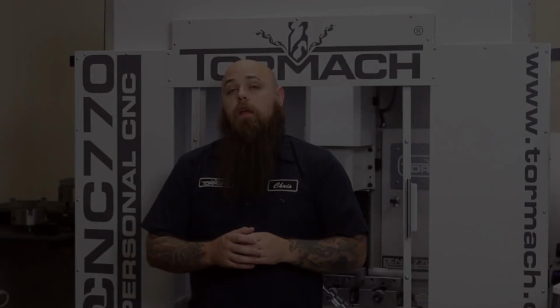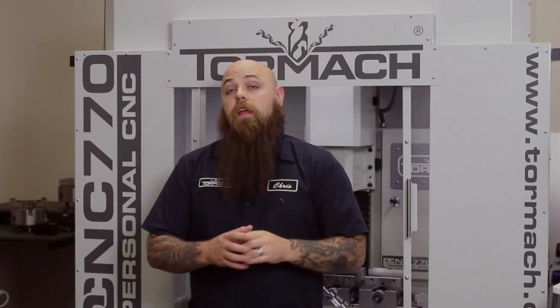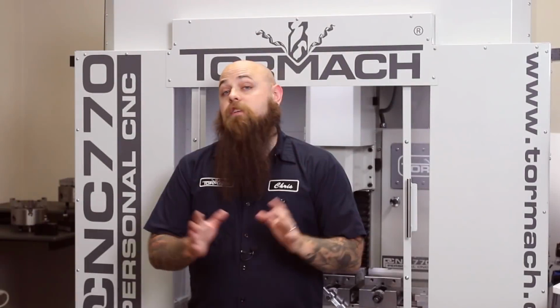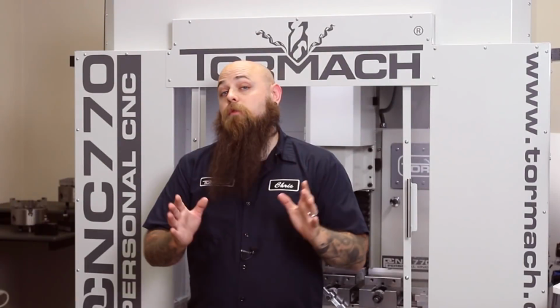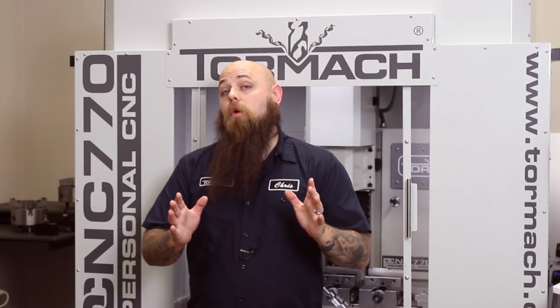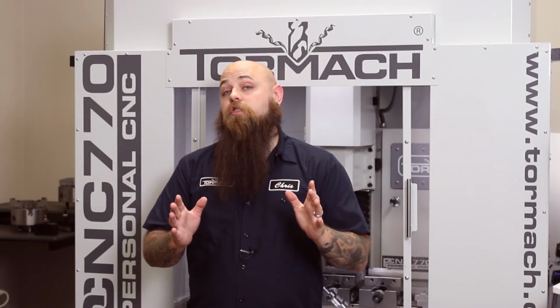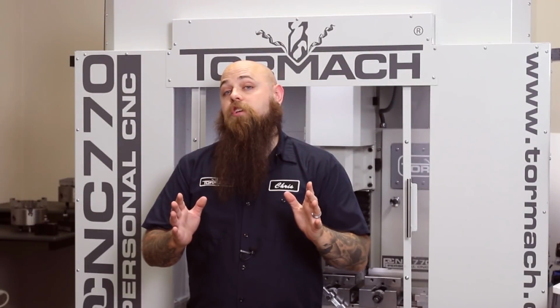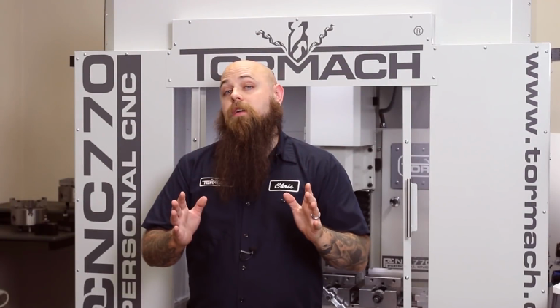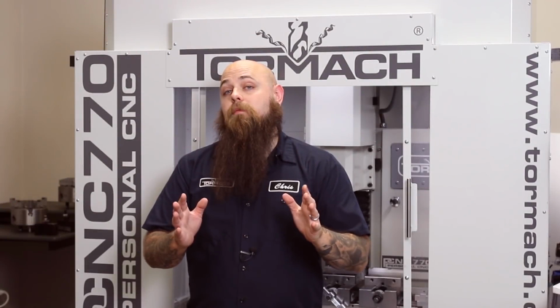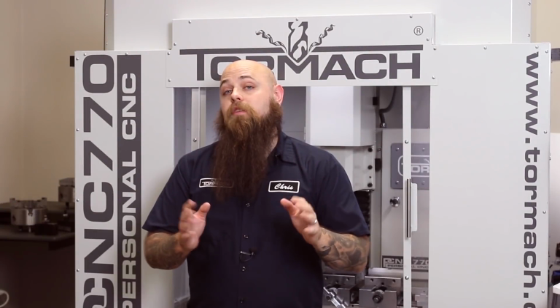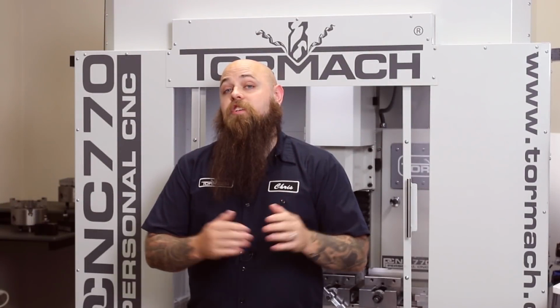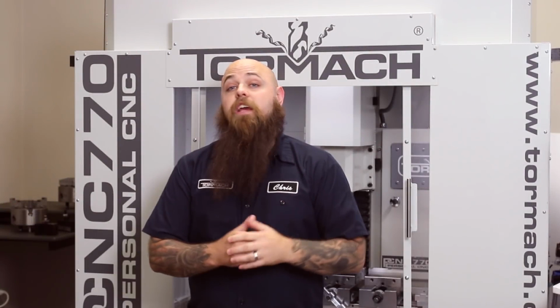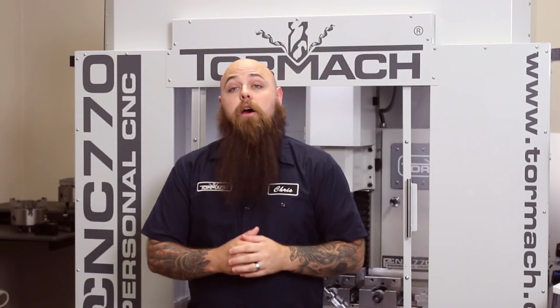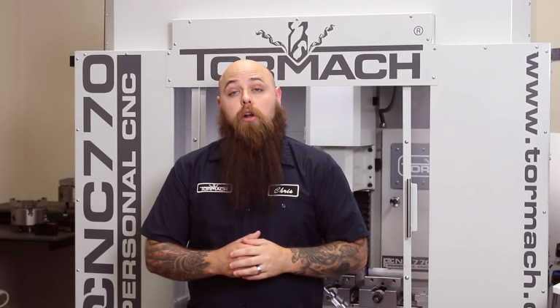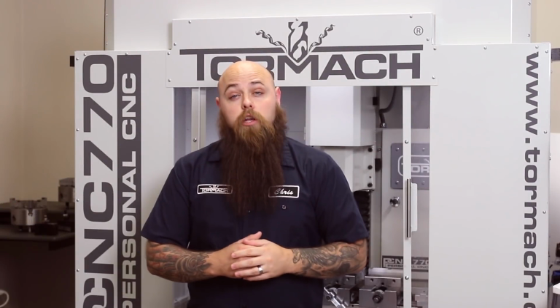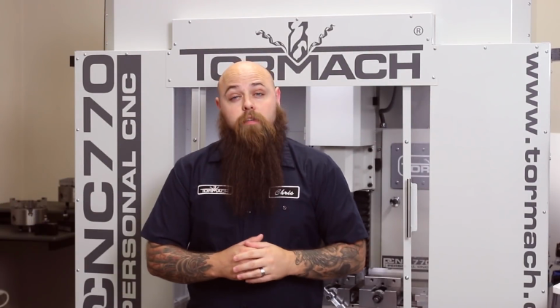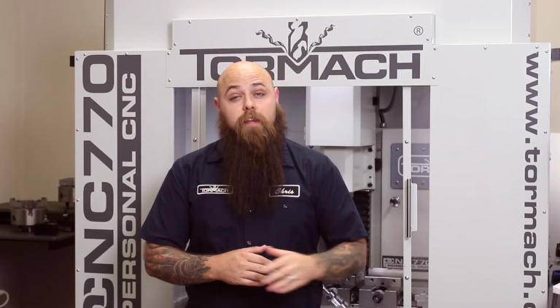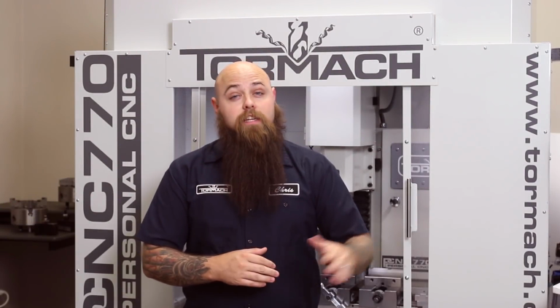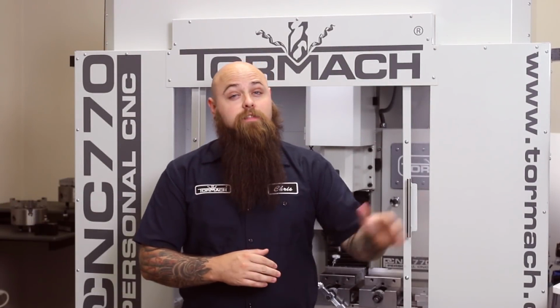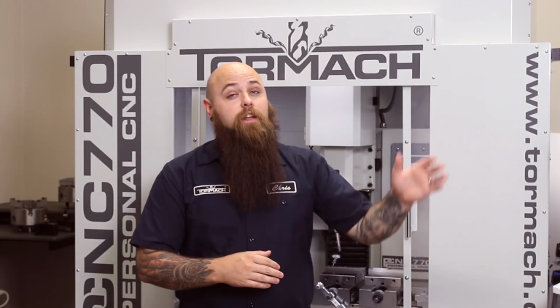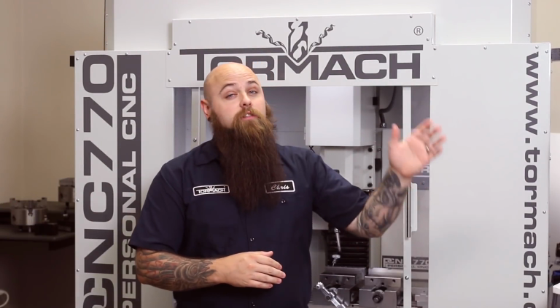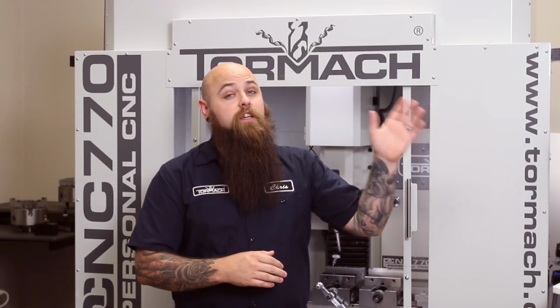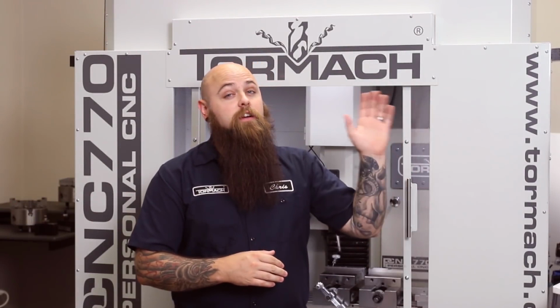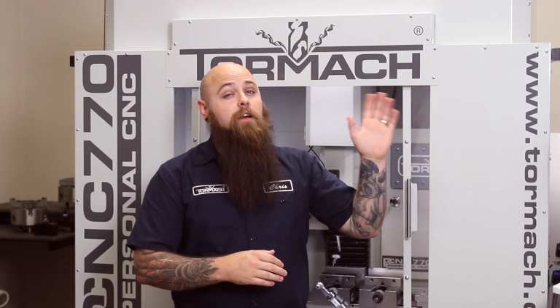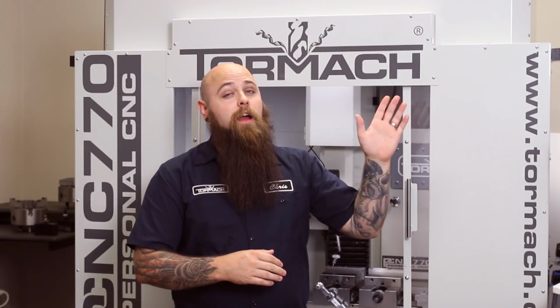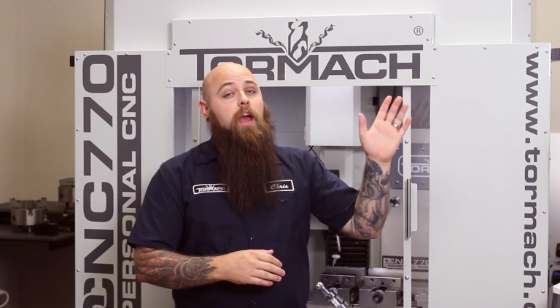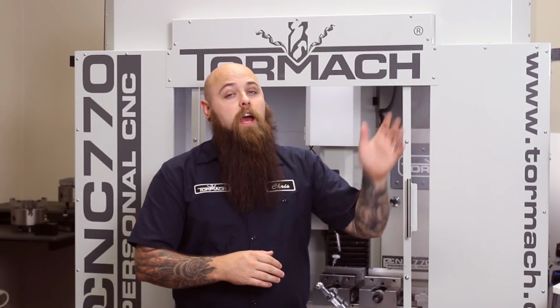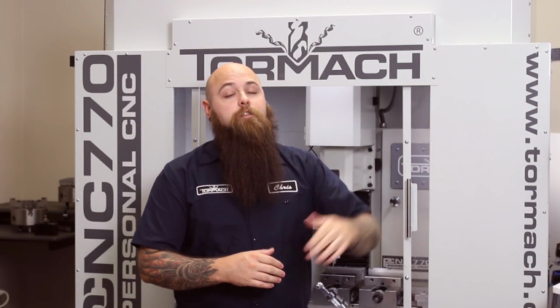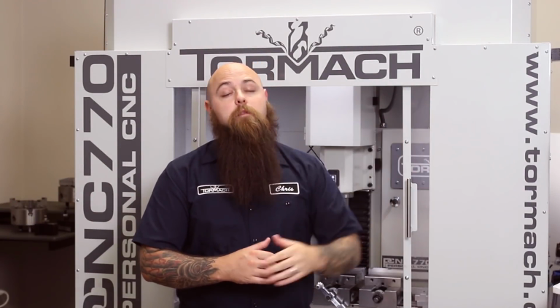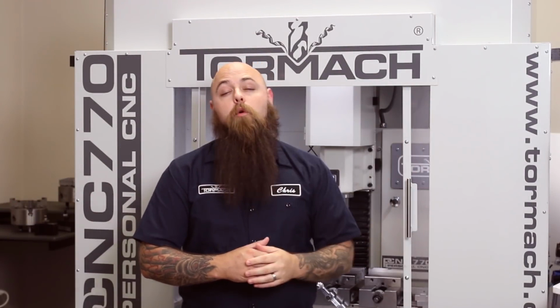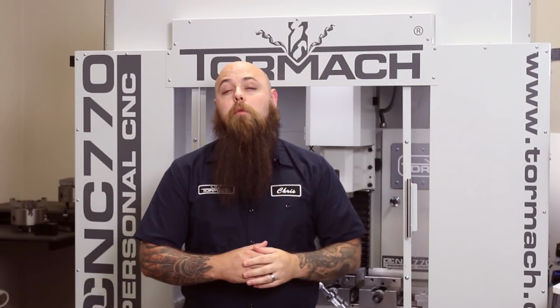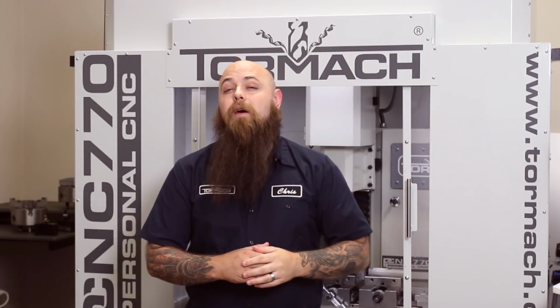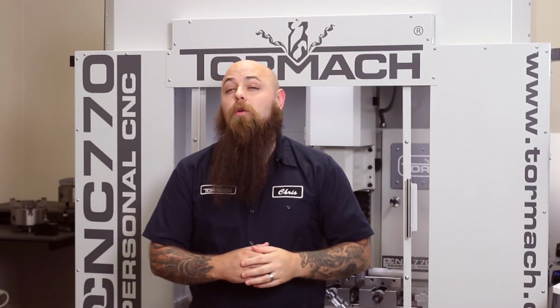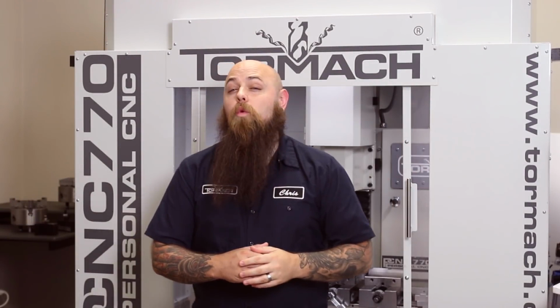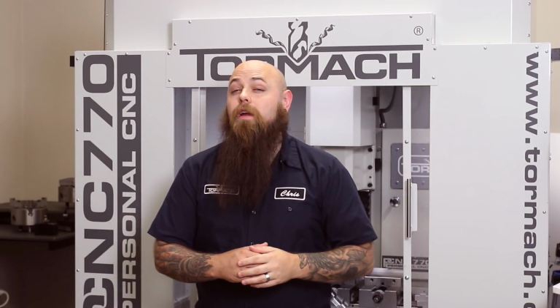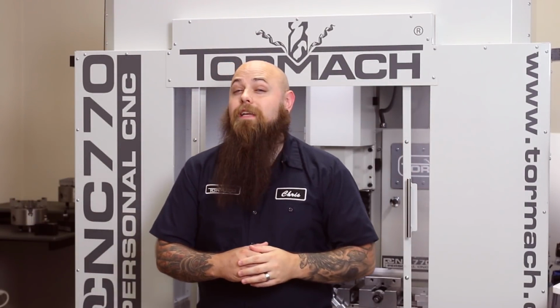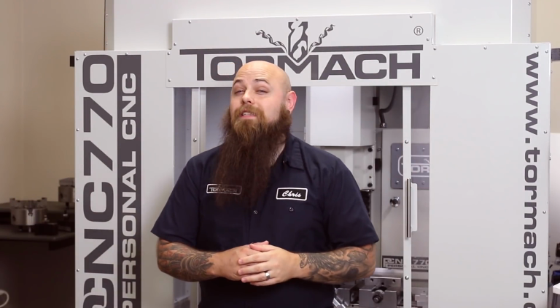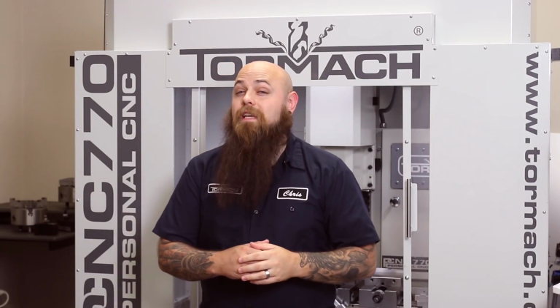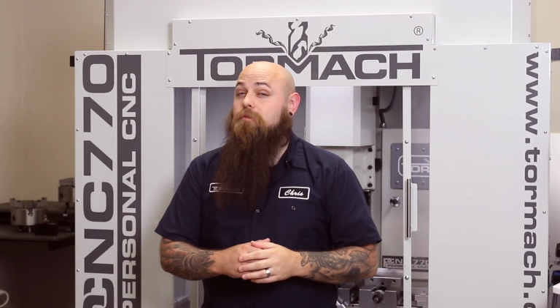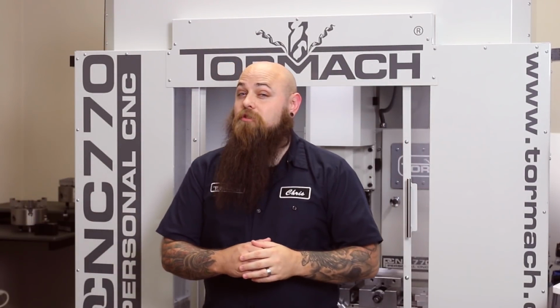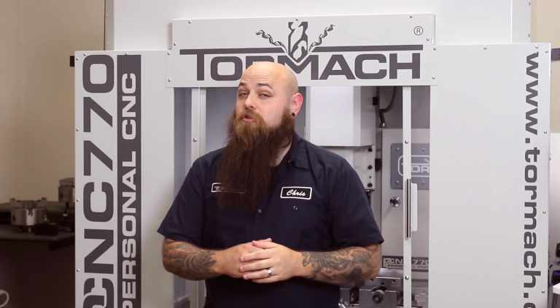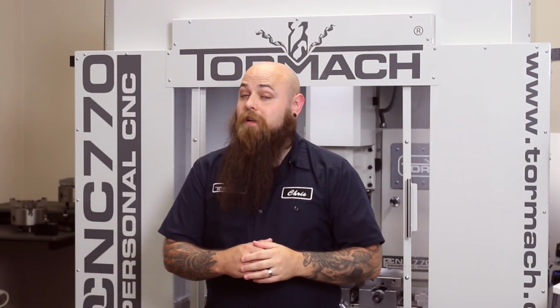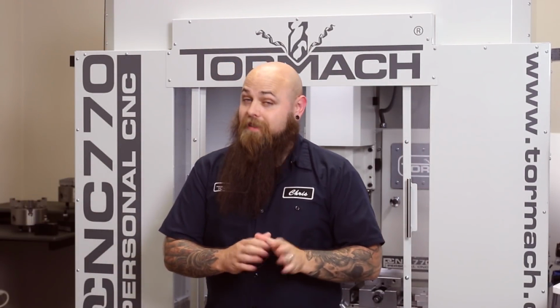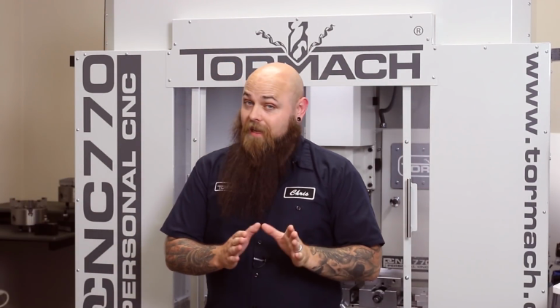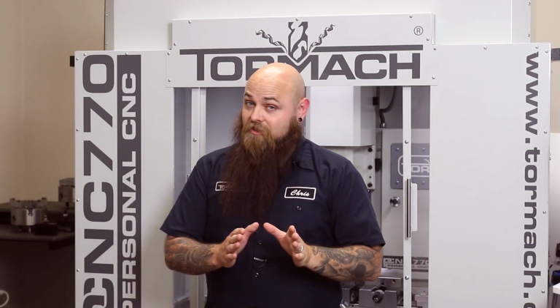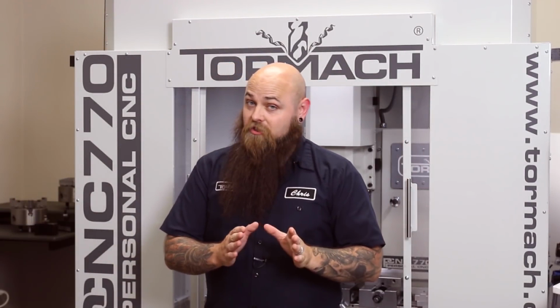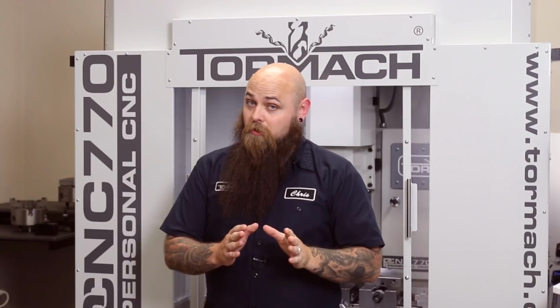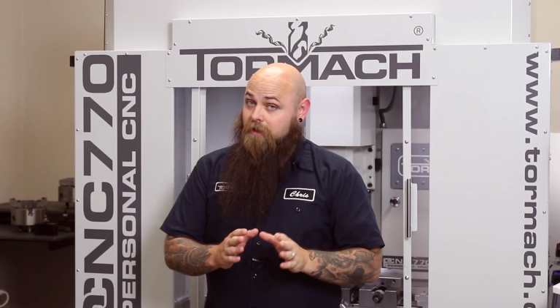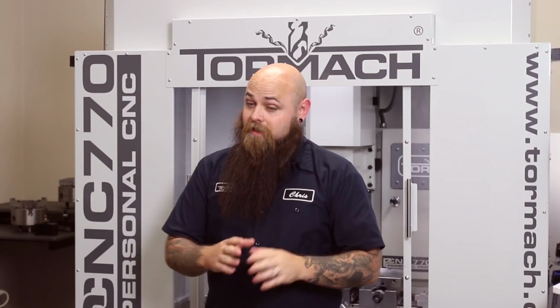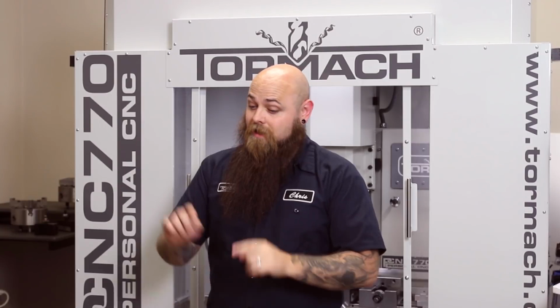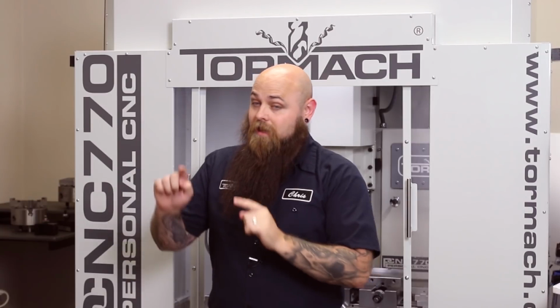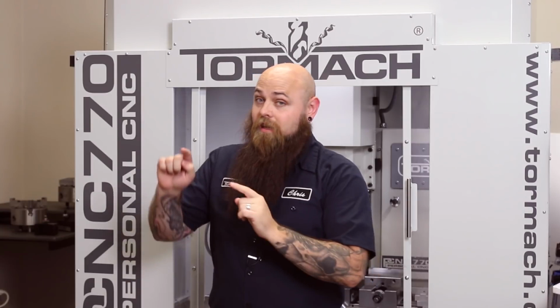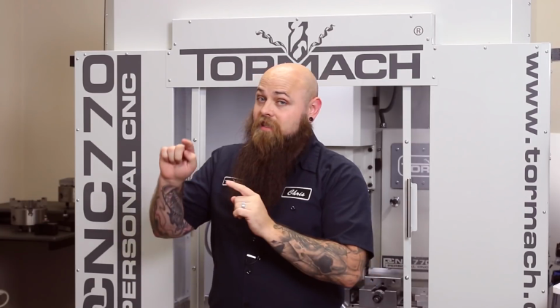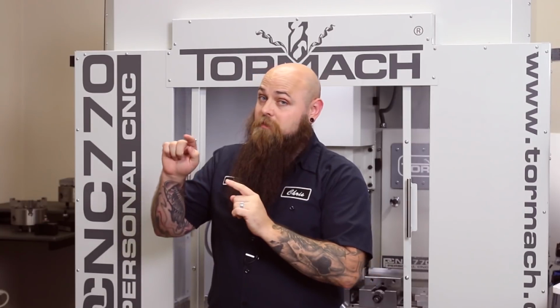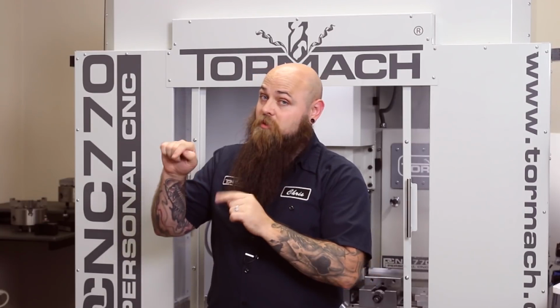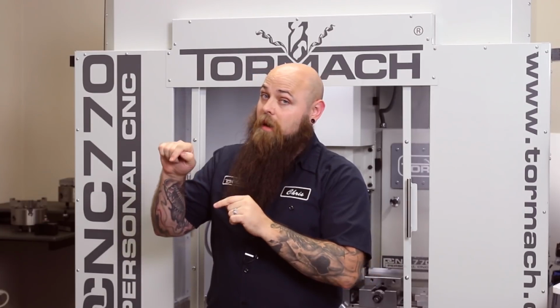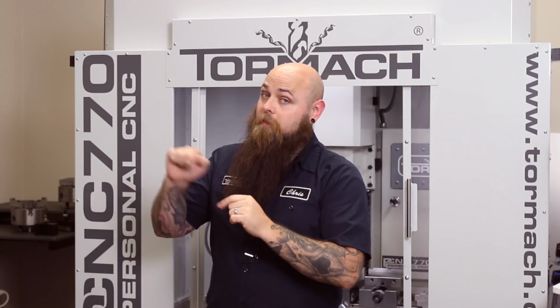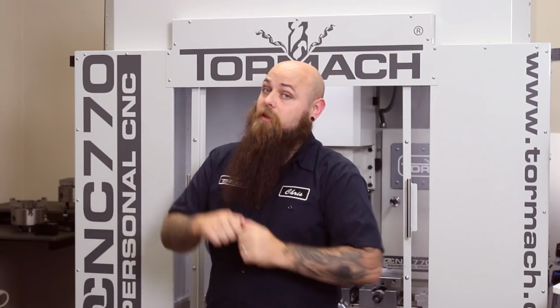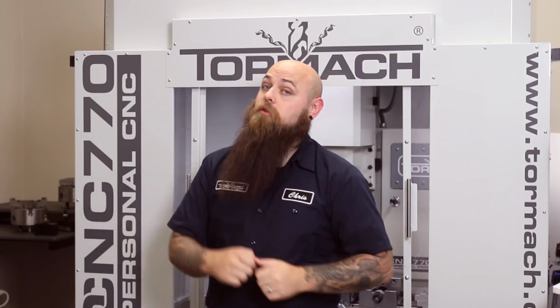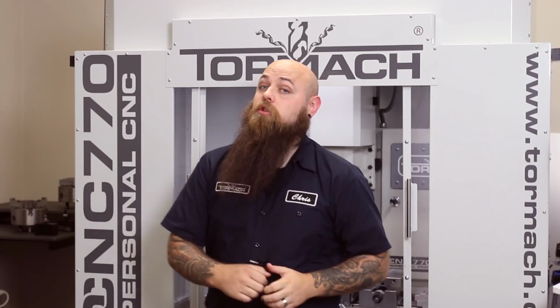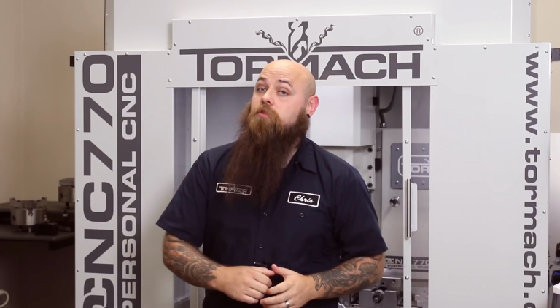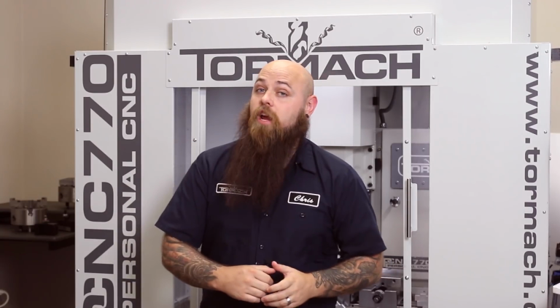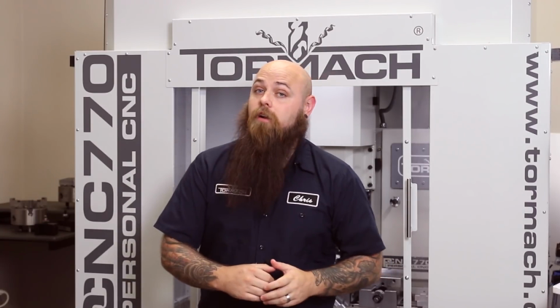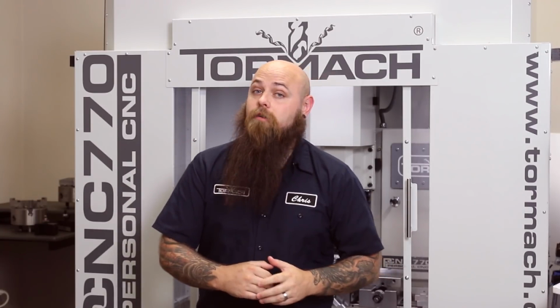Thanks for watching. Check out all of our latest videos here, and for more metalworking tips, tricks, and stories, subscribe to the YouTube channel.